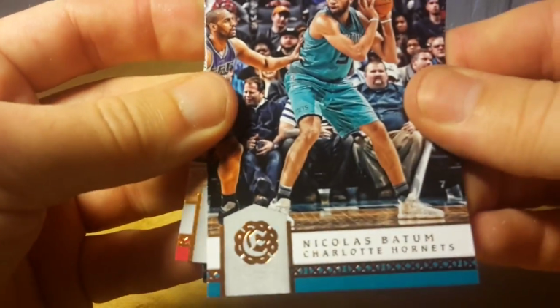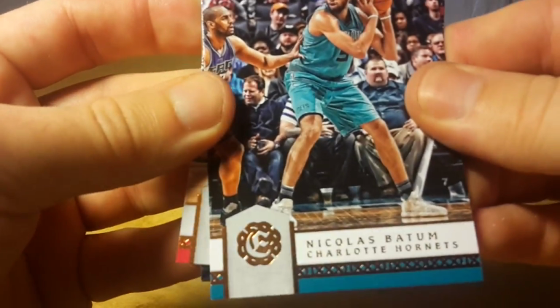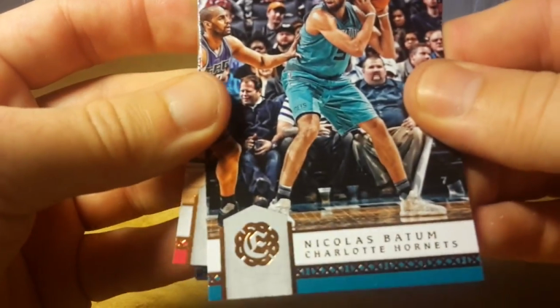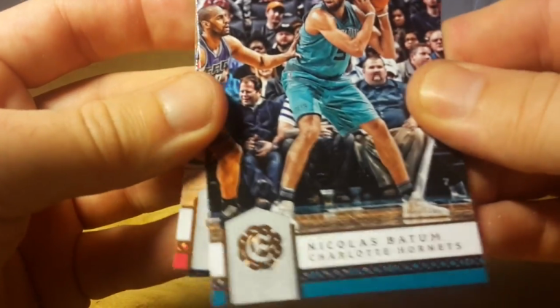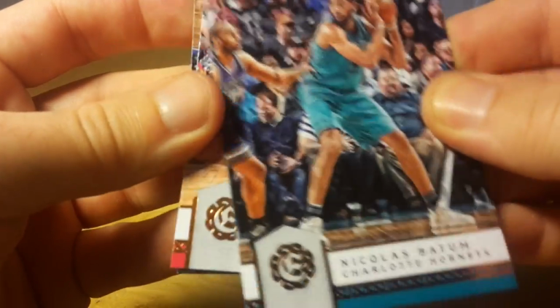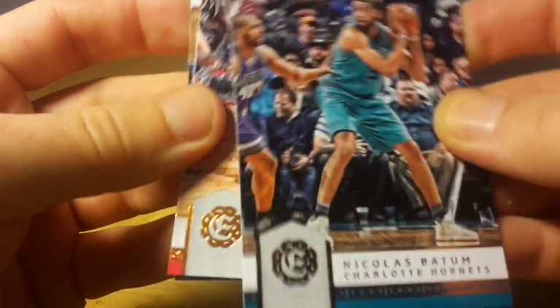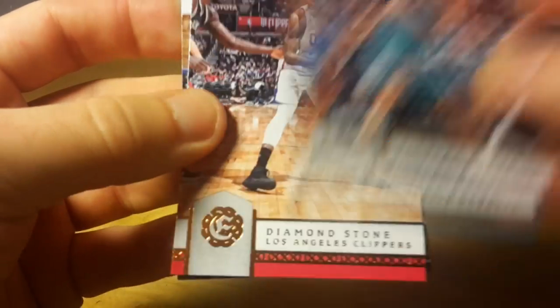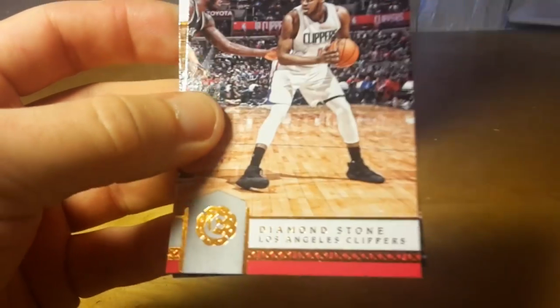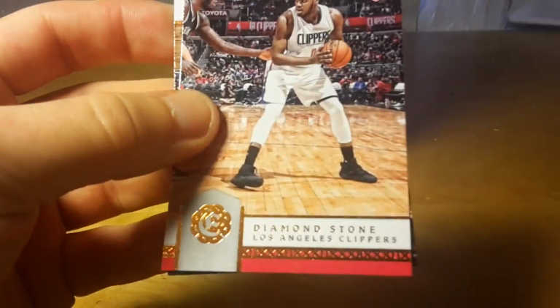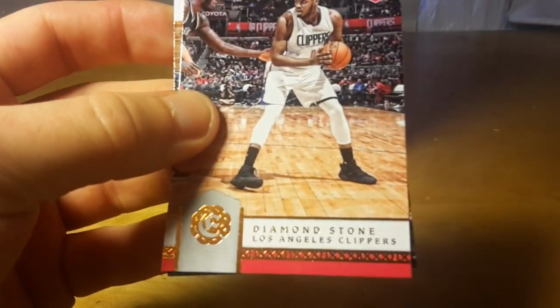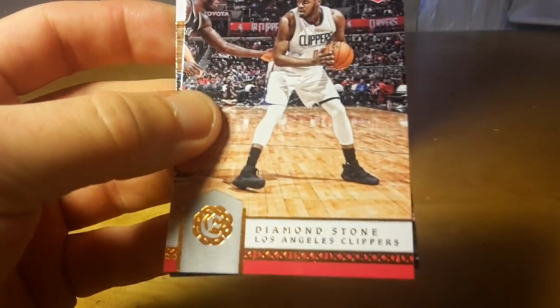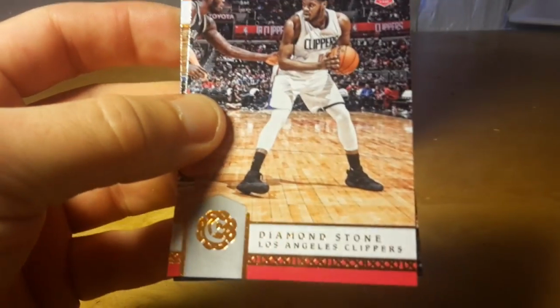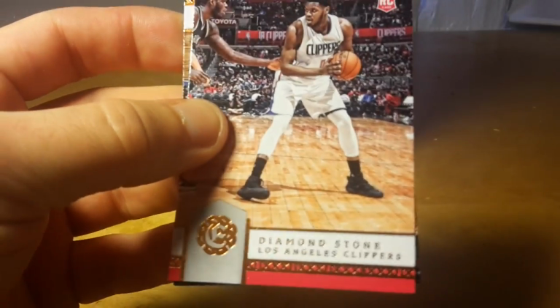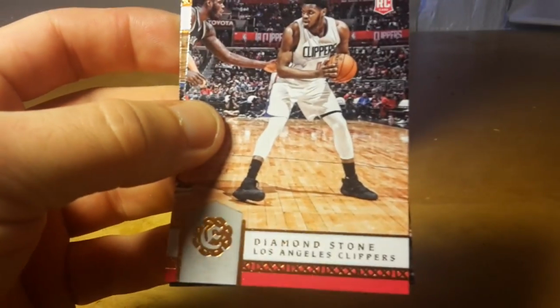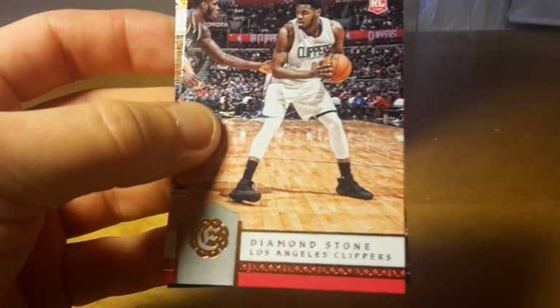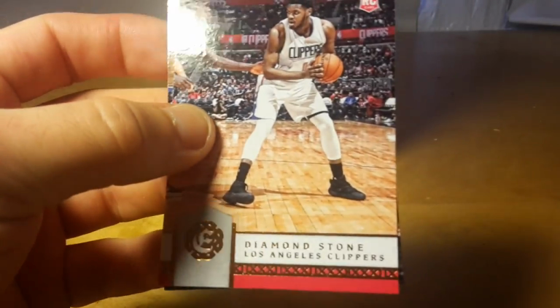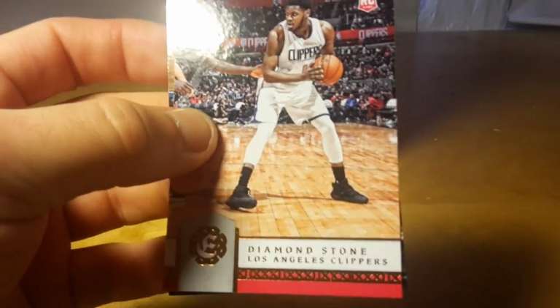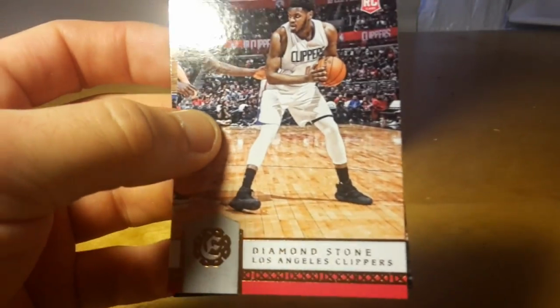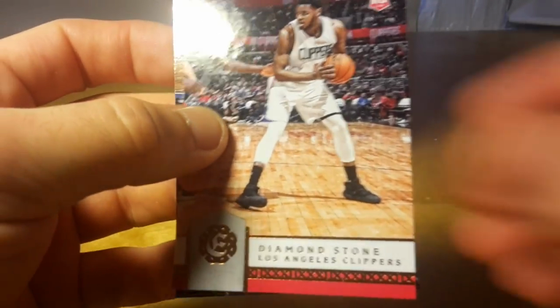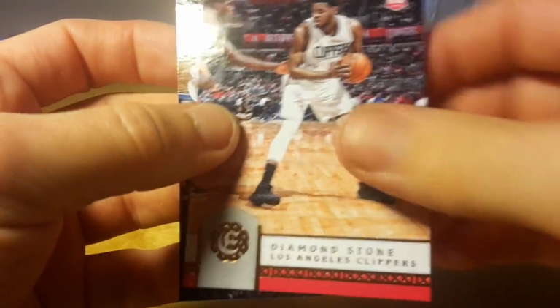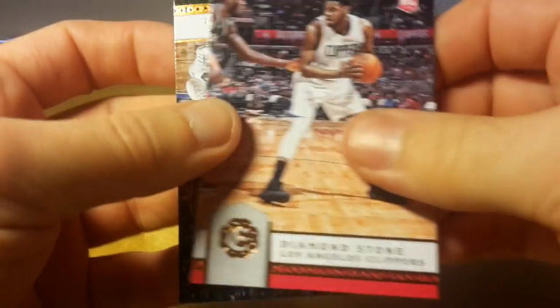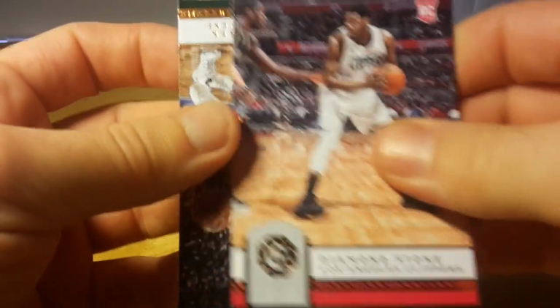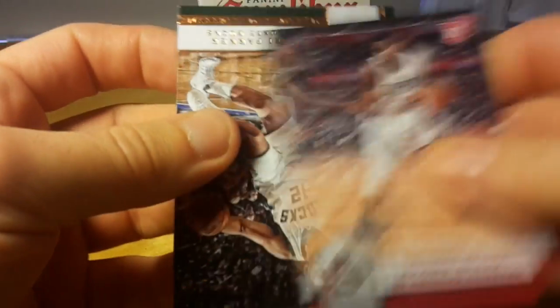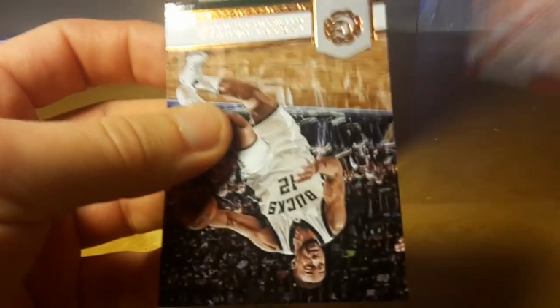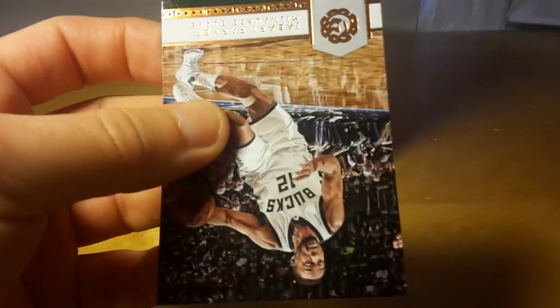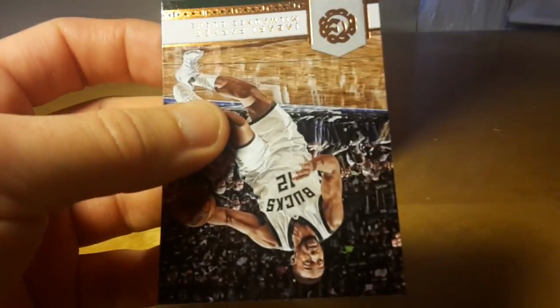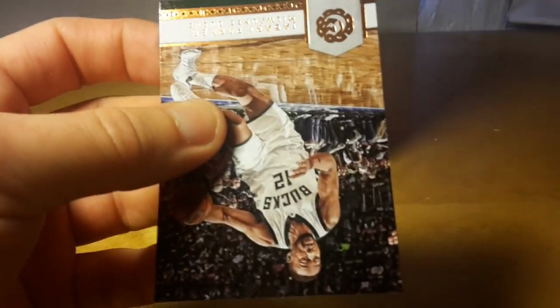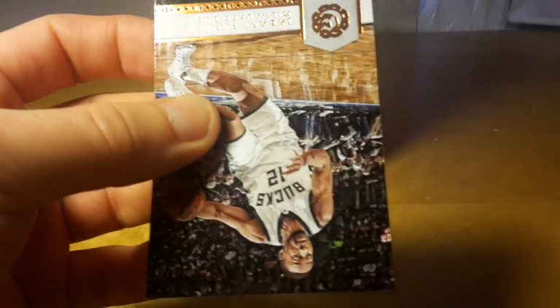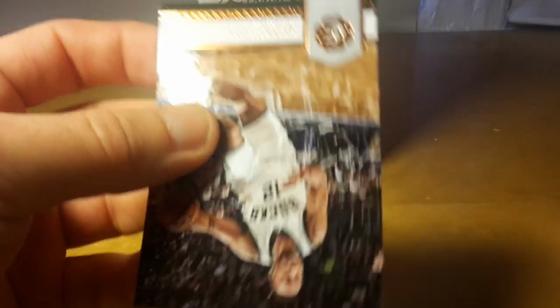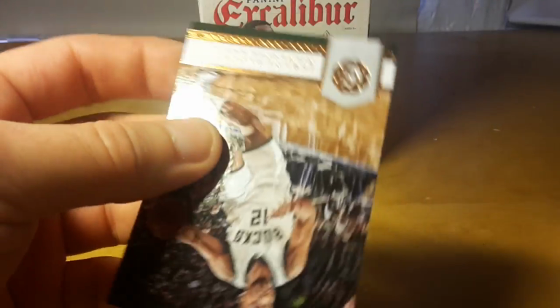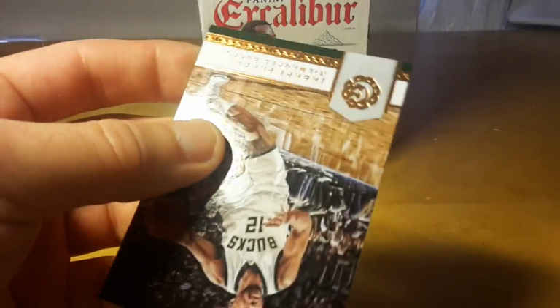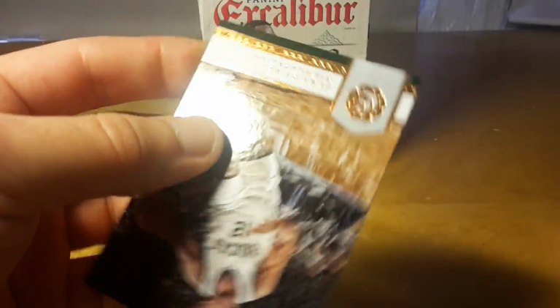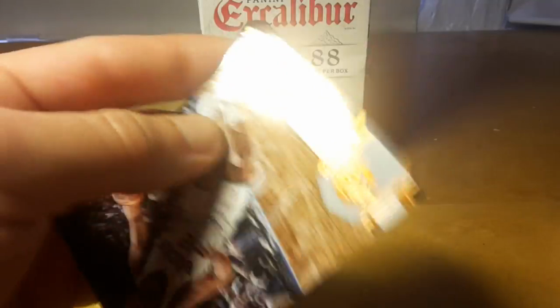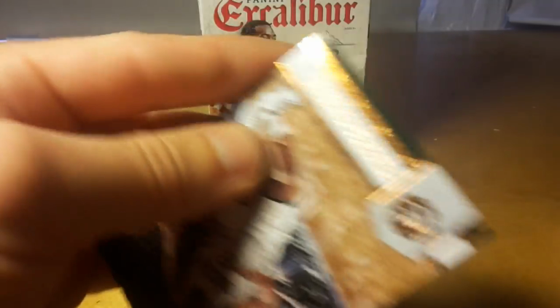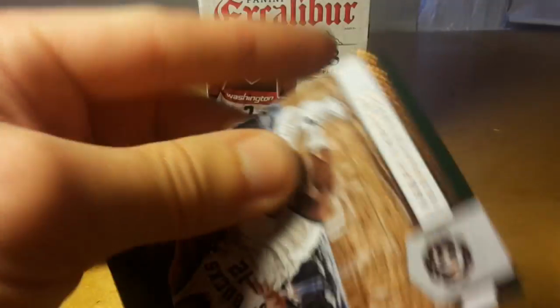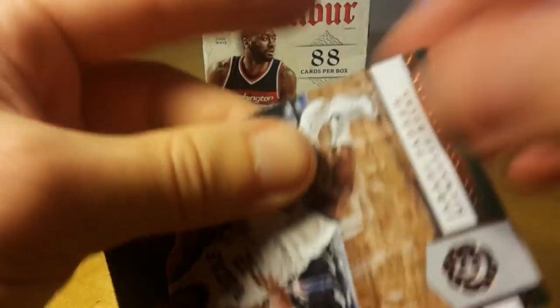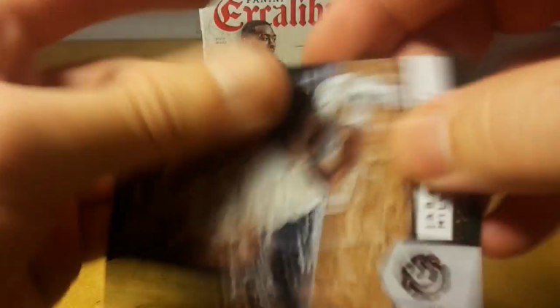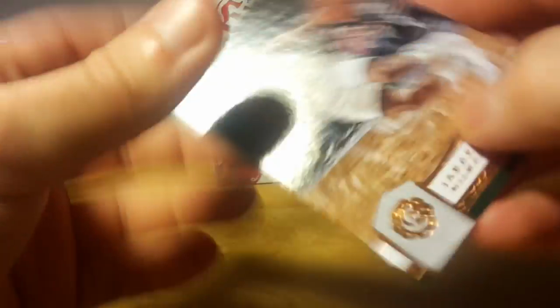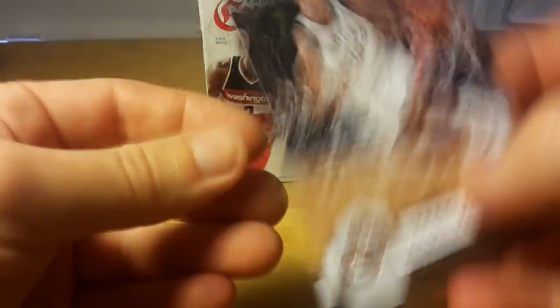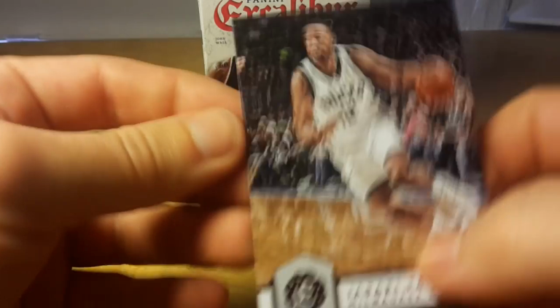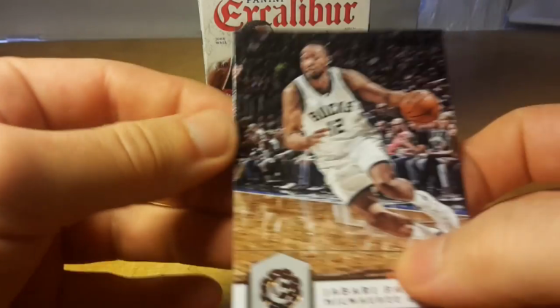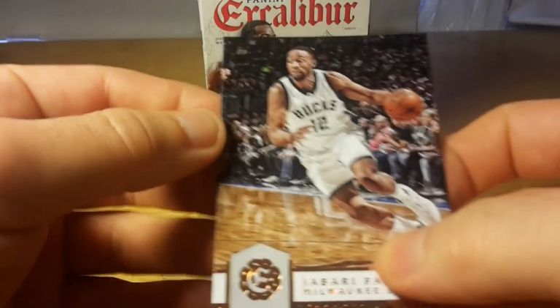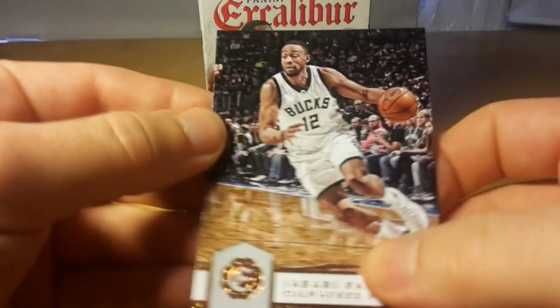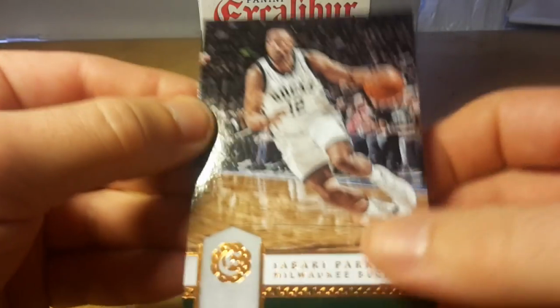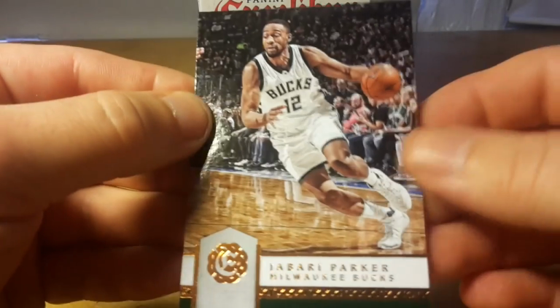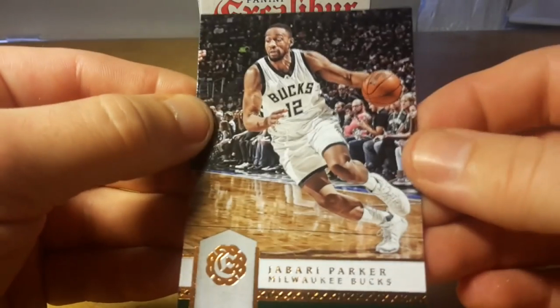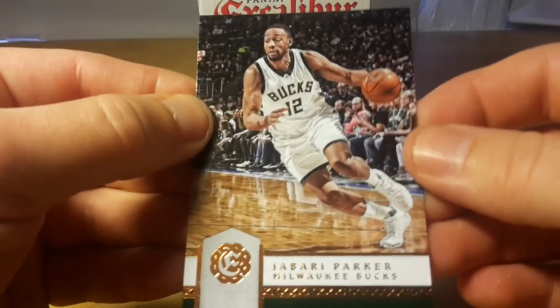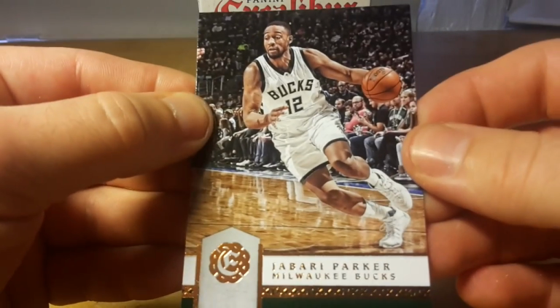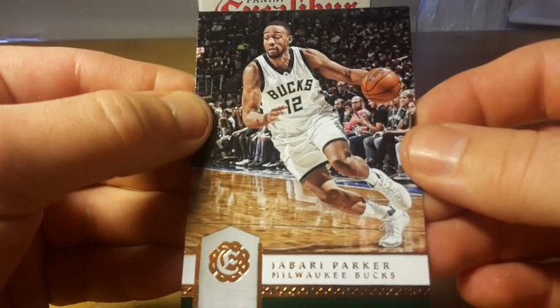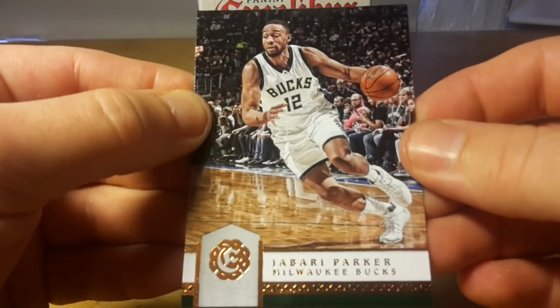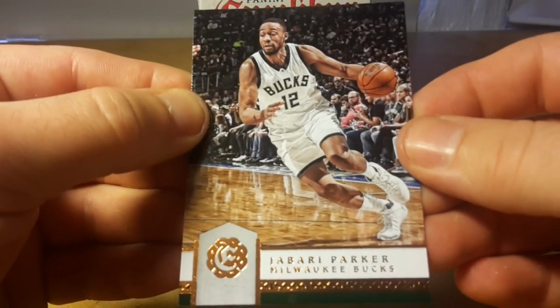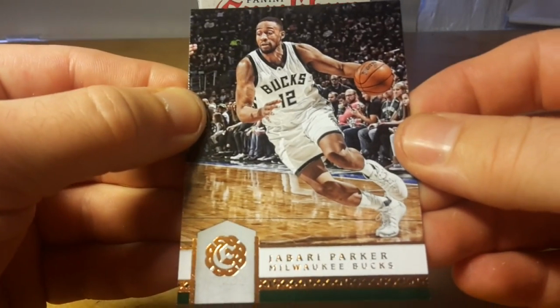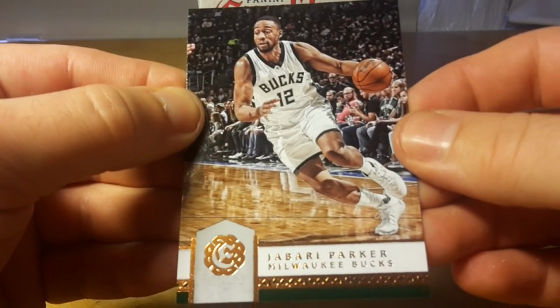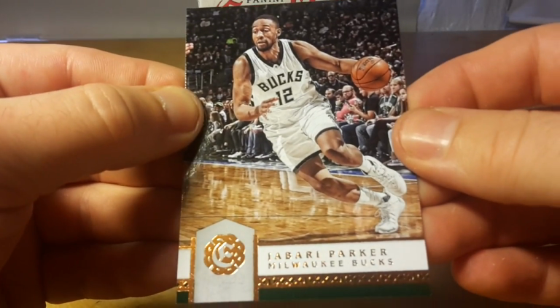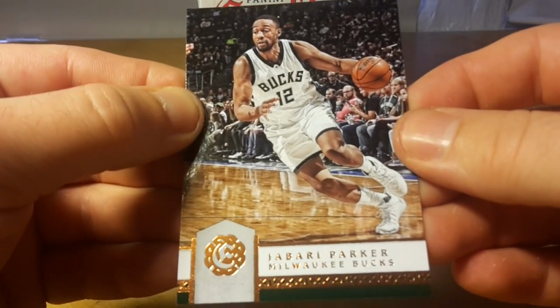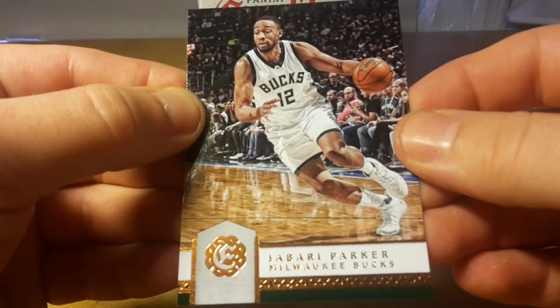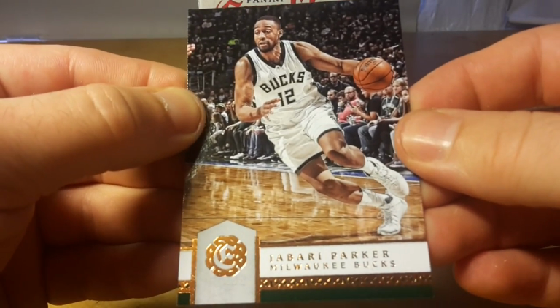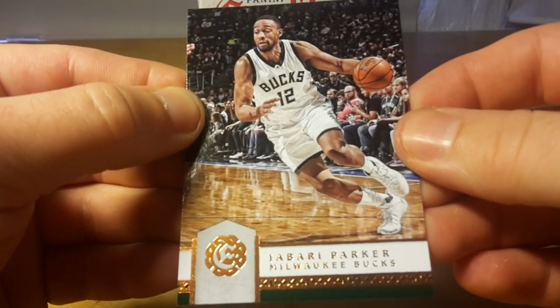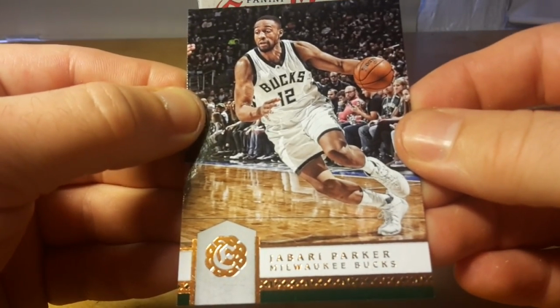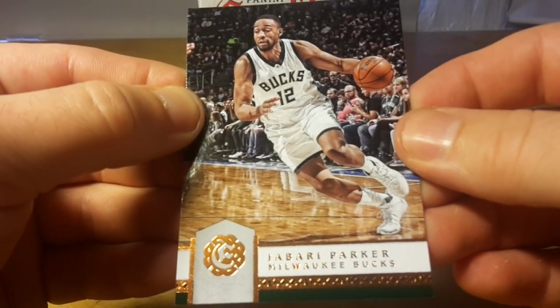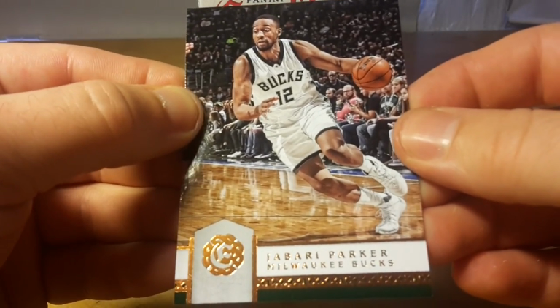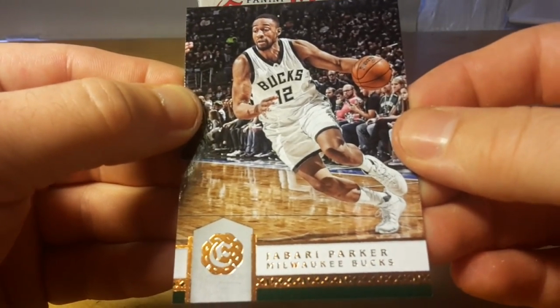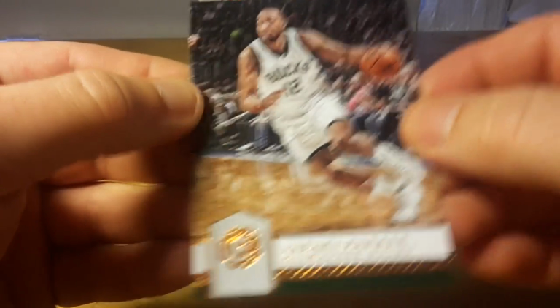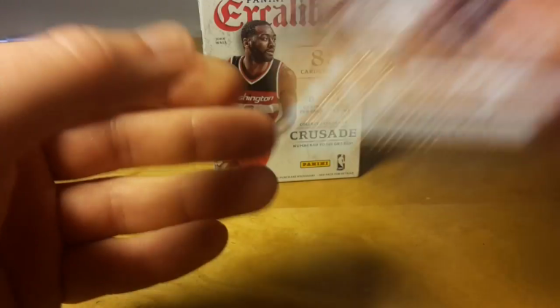Nicolas Batum, Diamond Stone, and Jabari Parker.